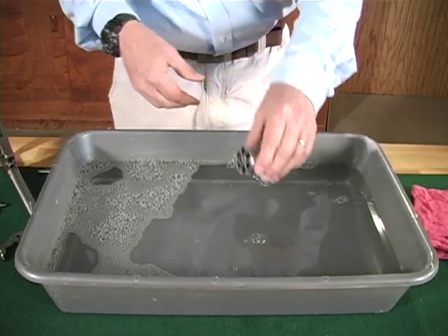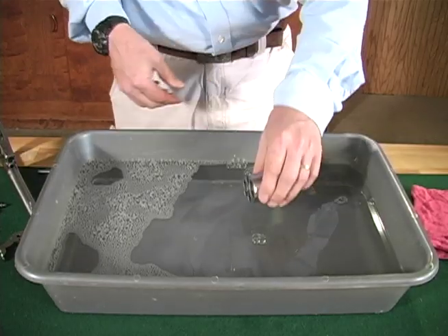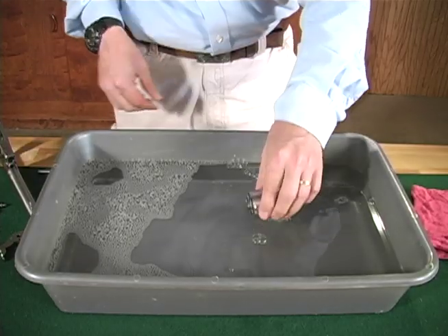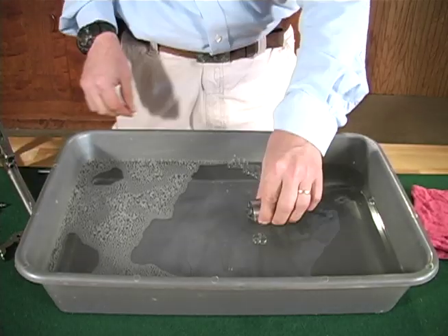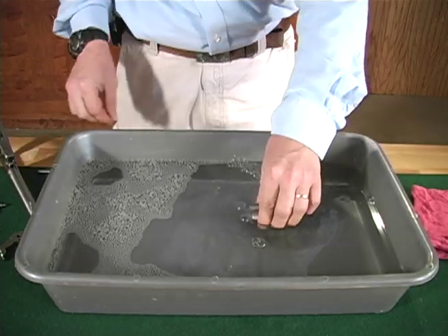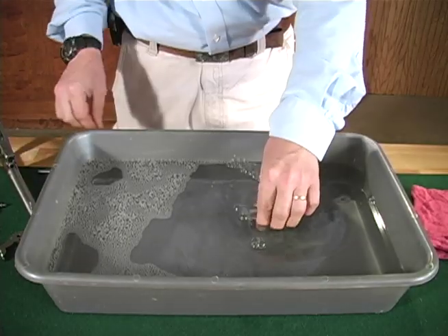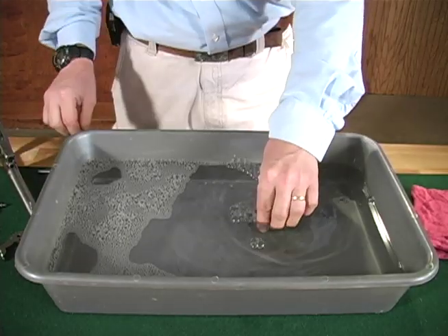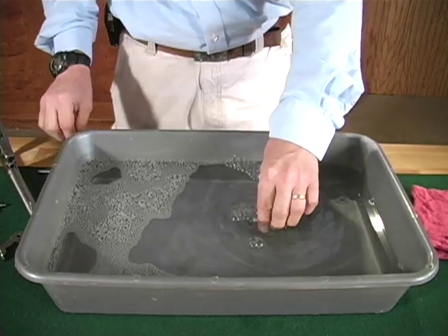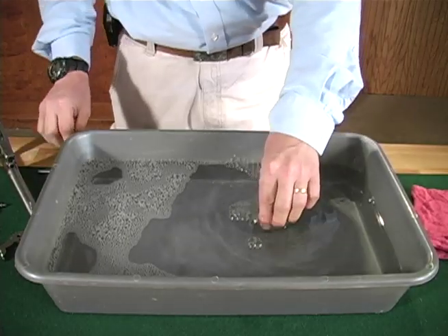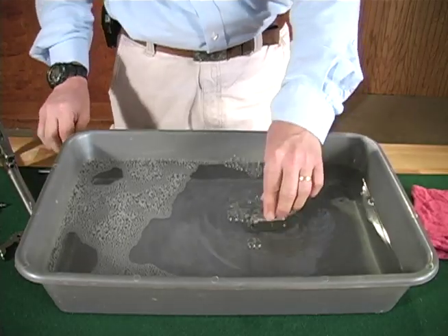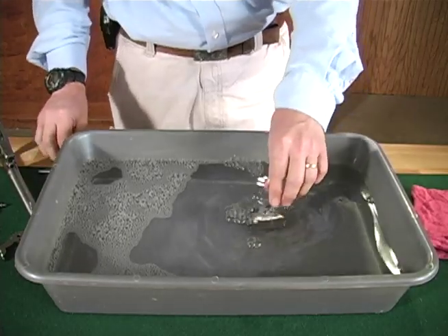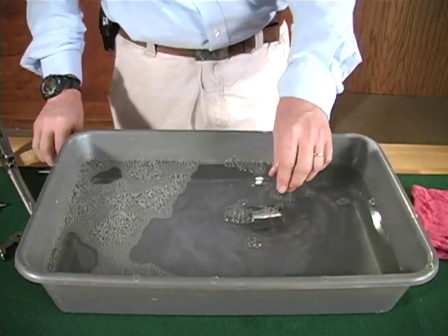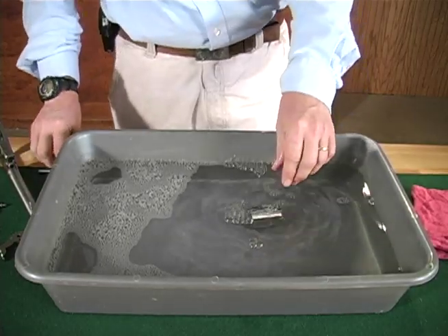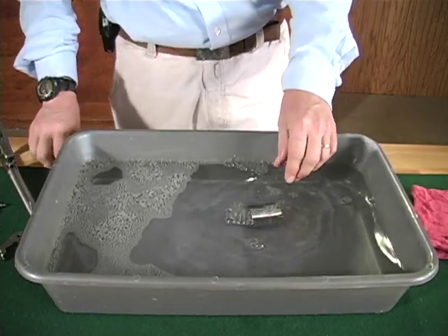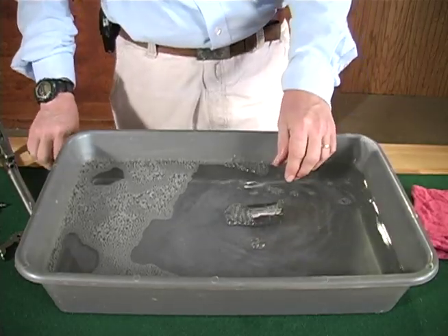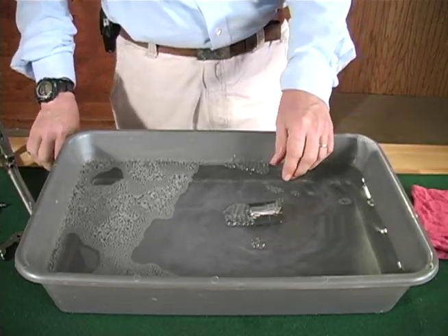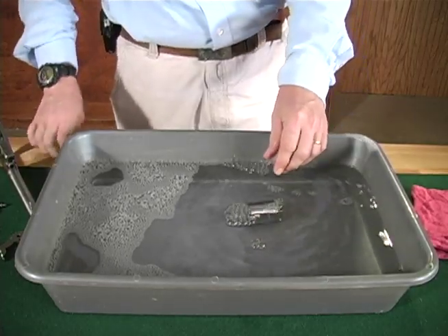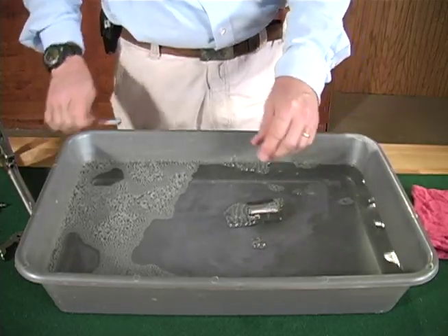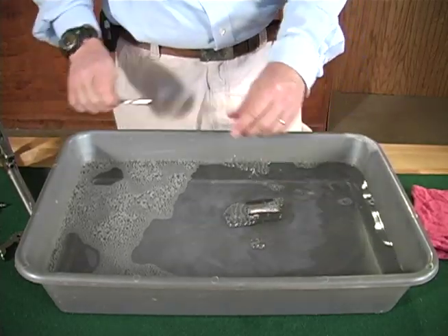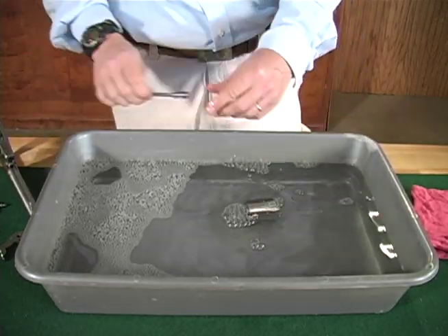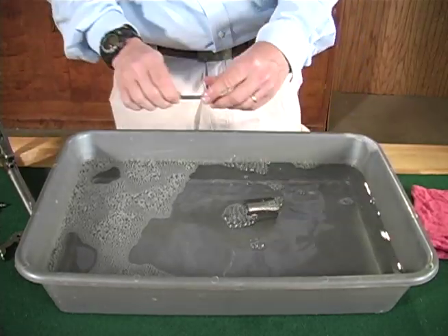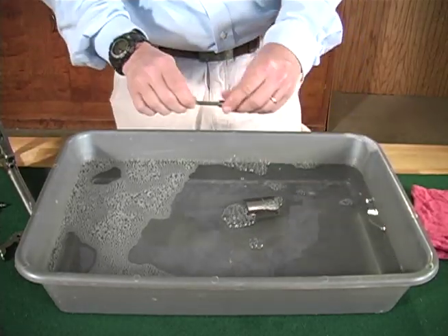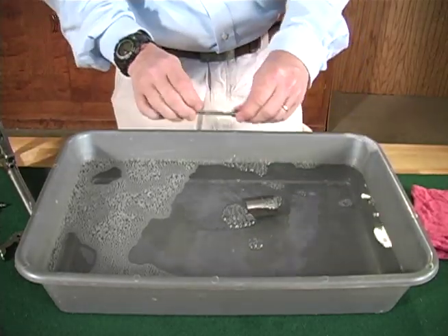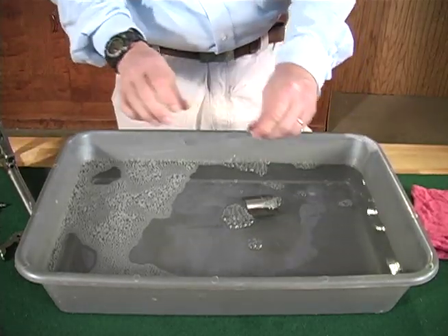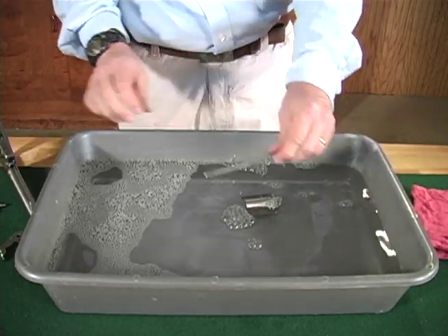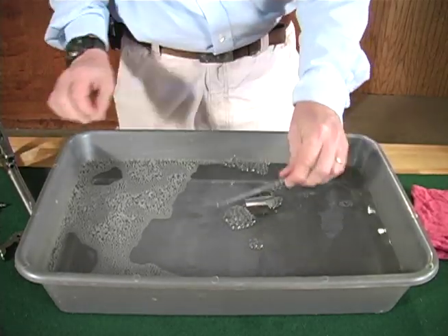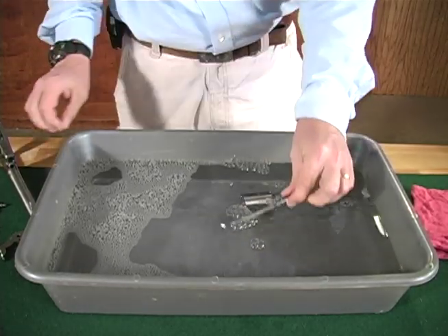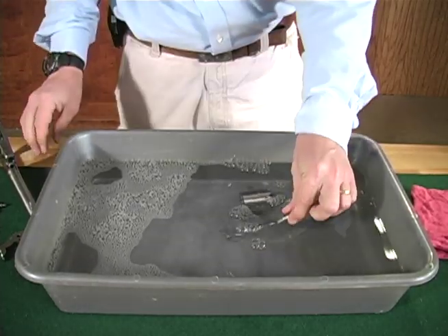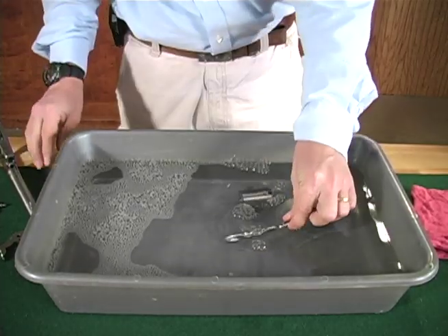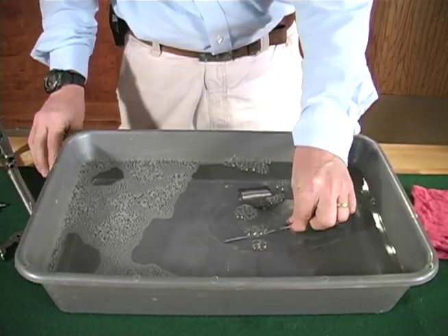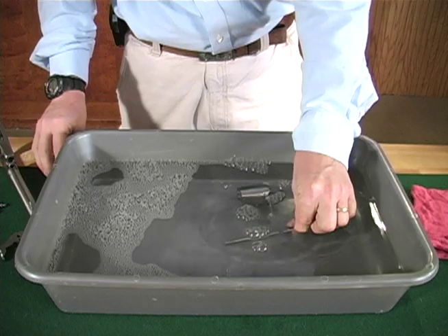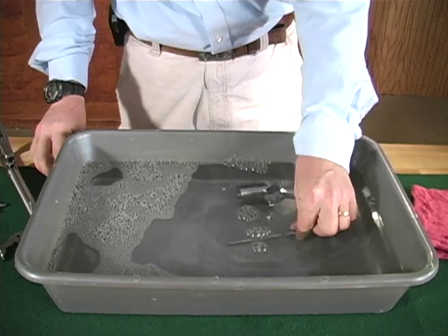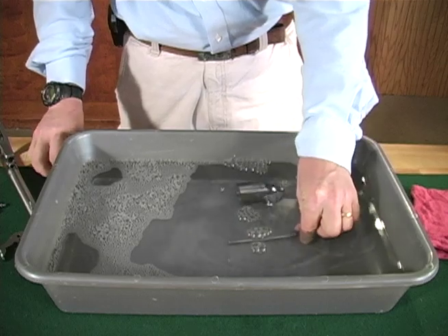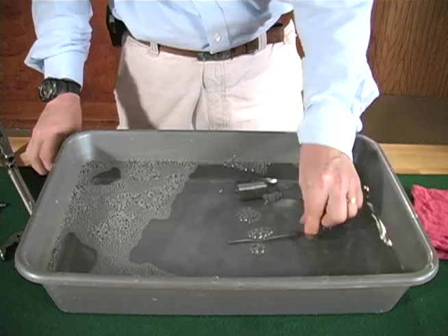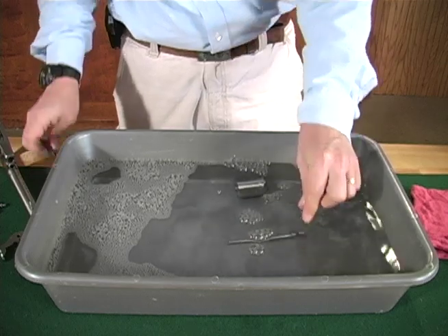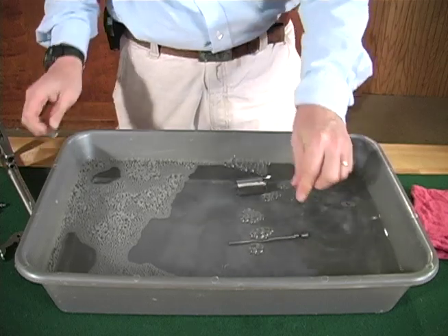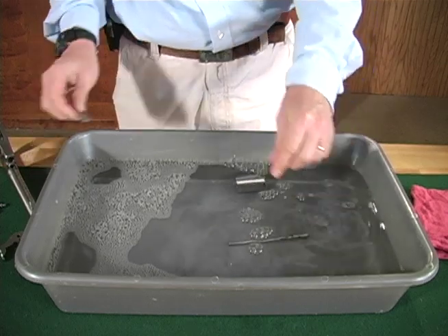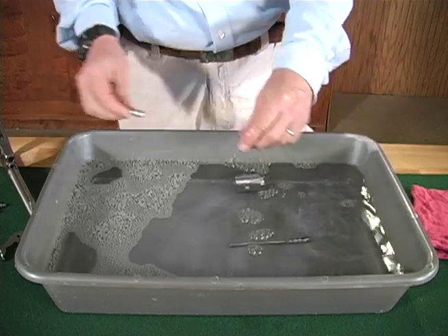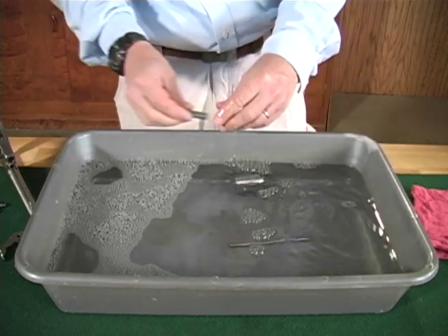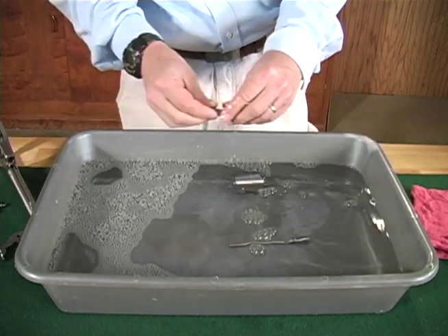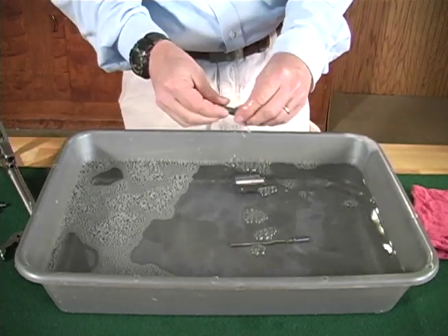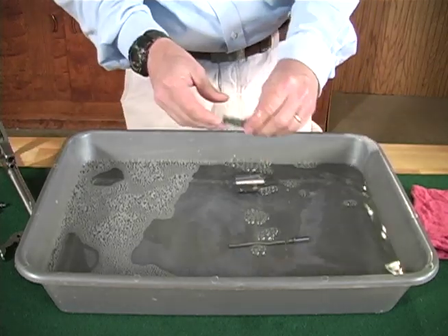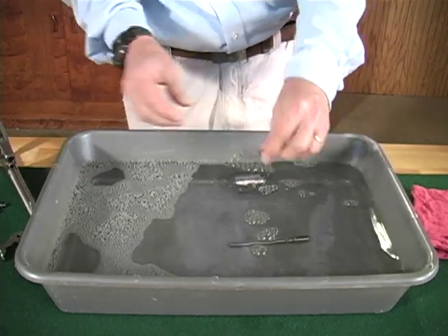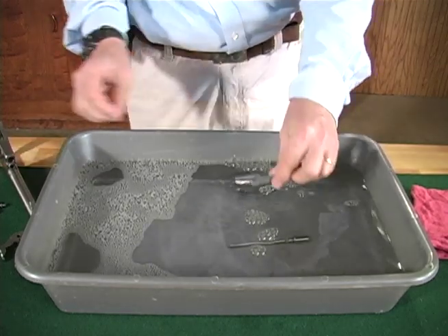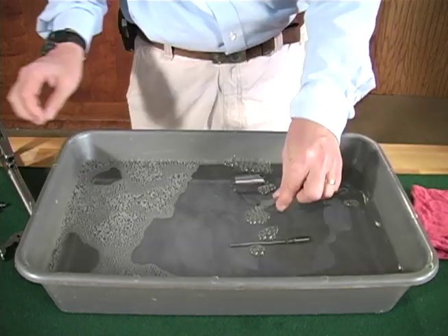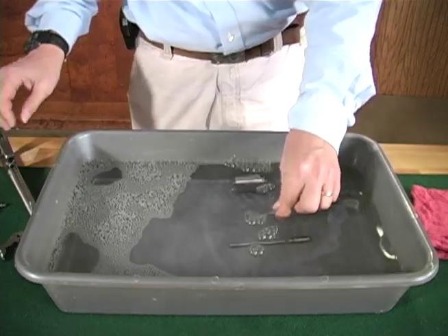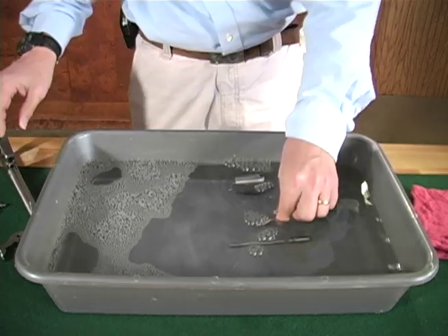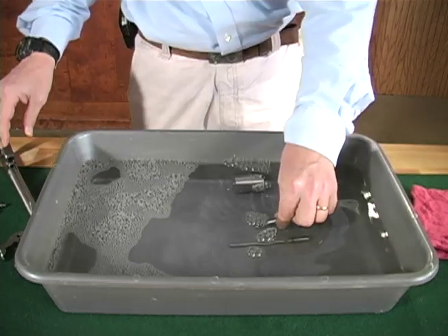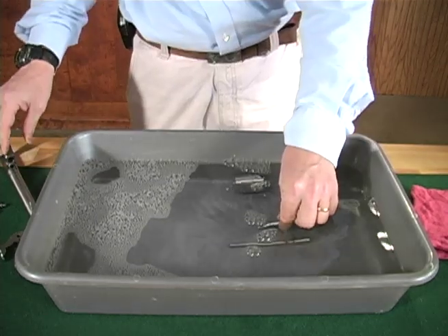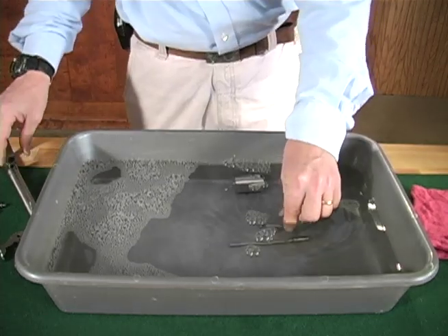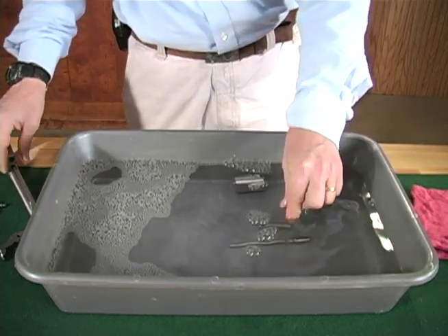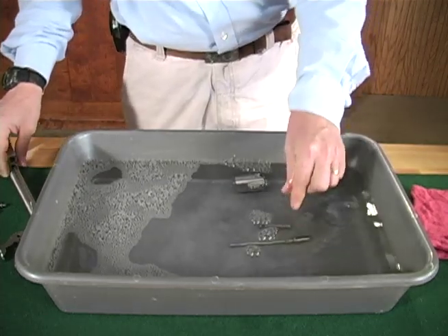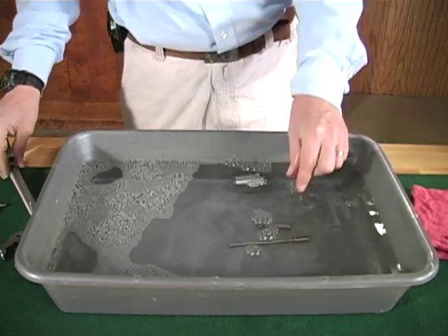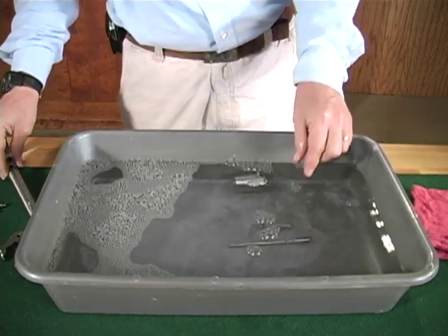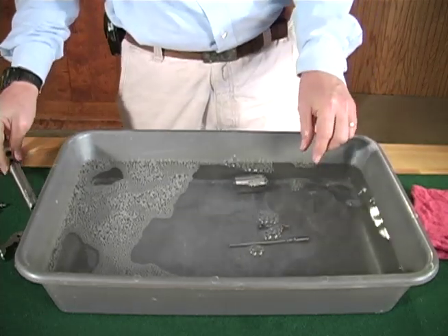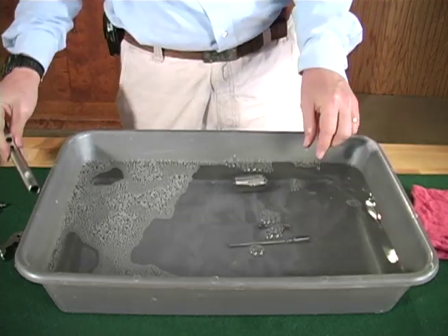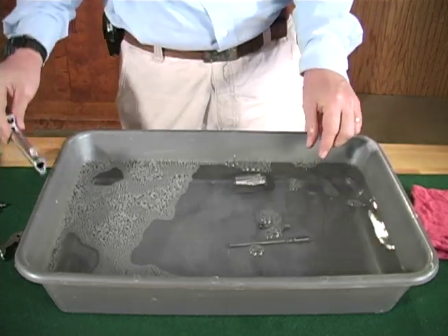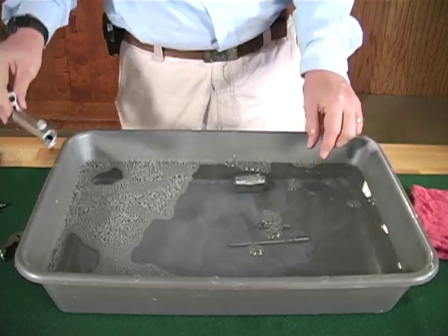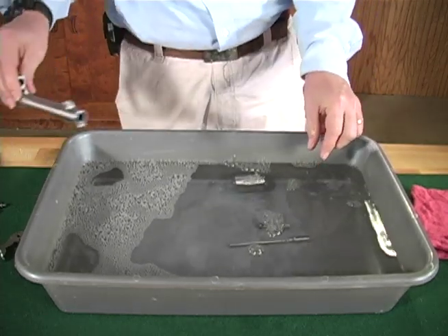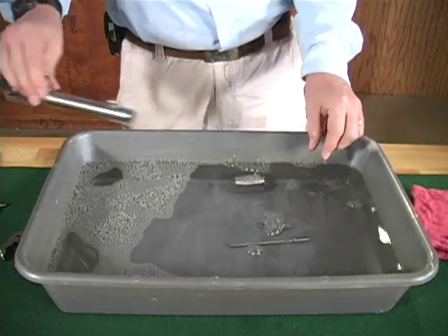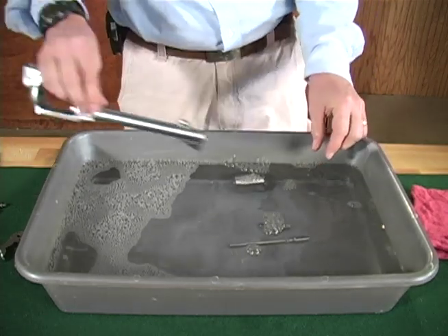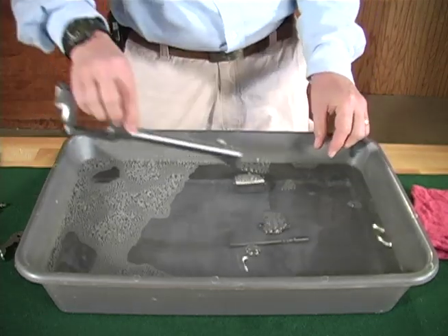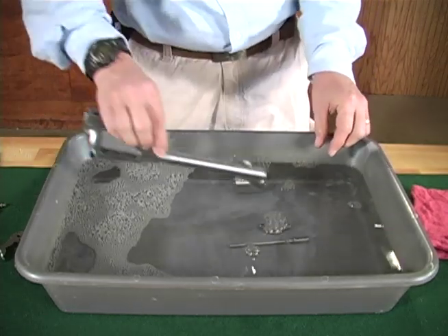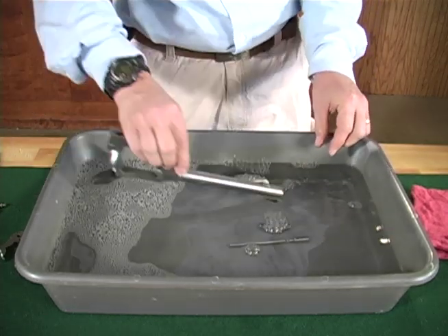Place the cylinder, base pin, bullet rammer, frame, and nipples in a pan filled with hot soapy water and allow to soak.